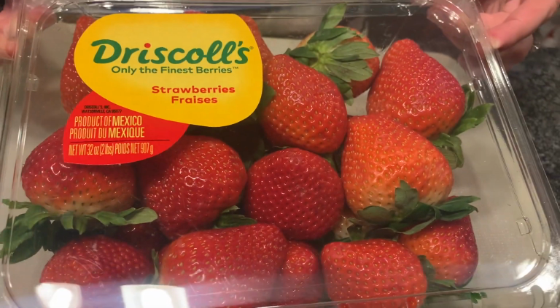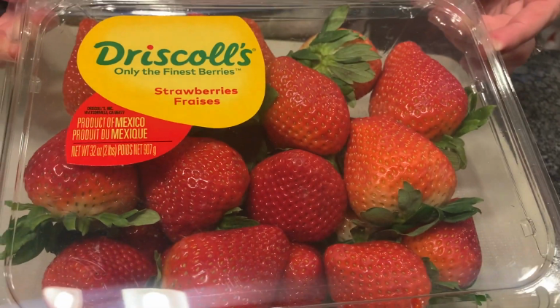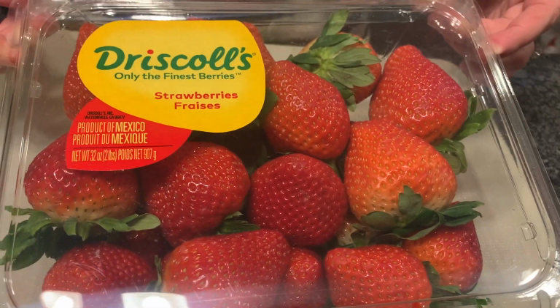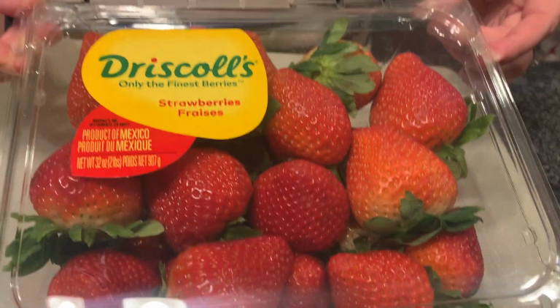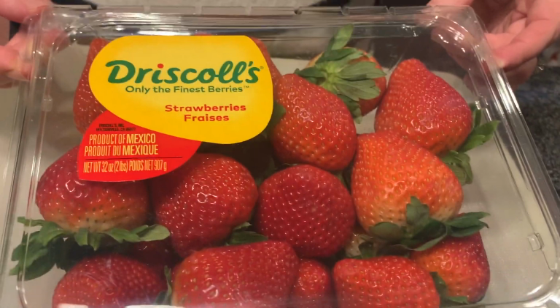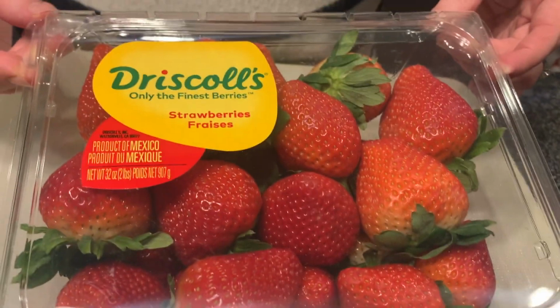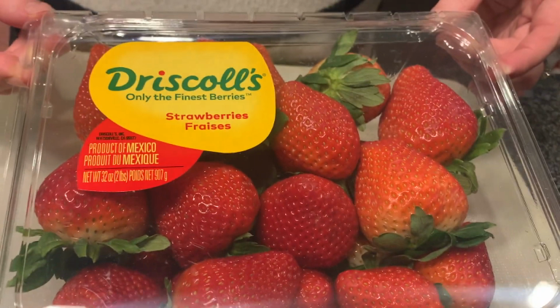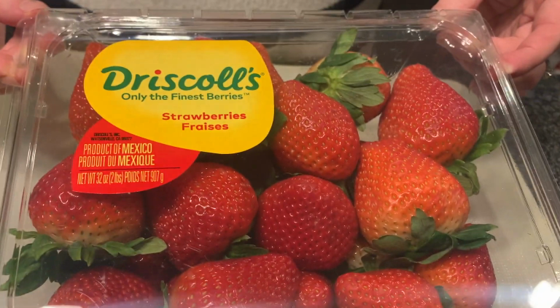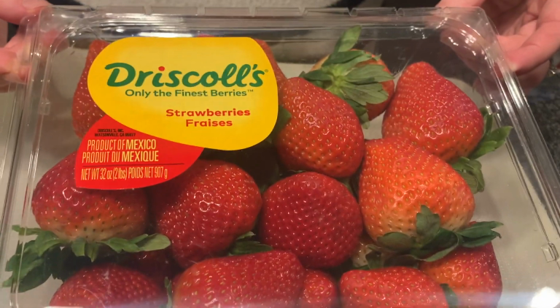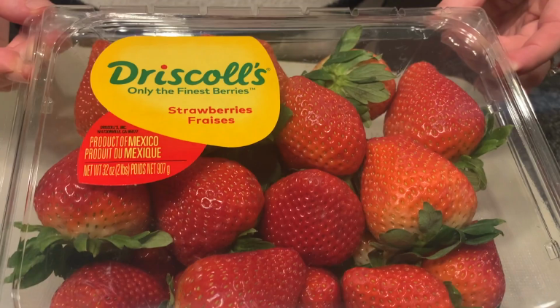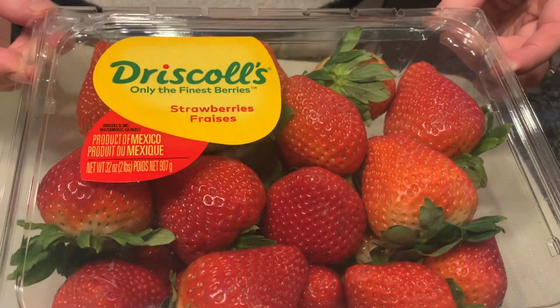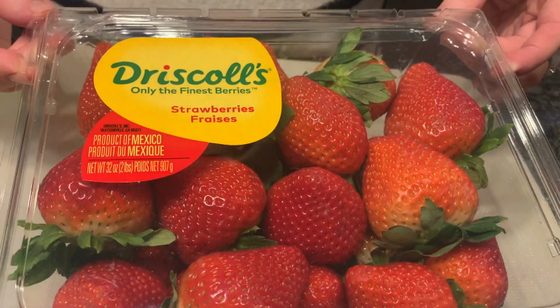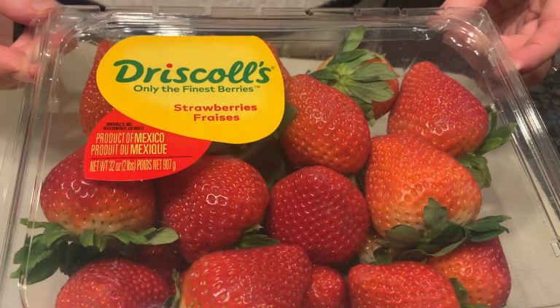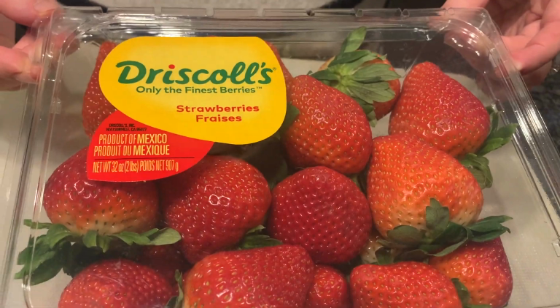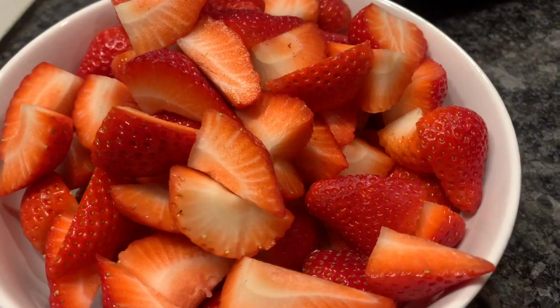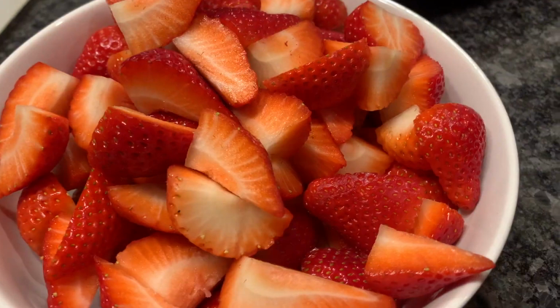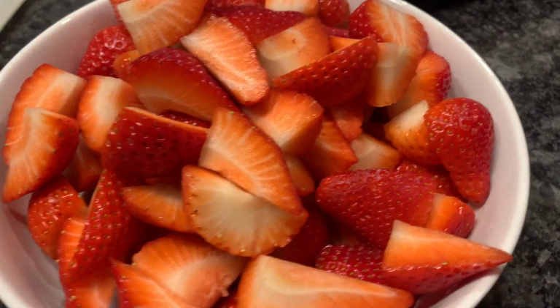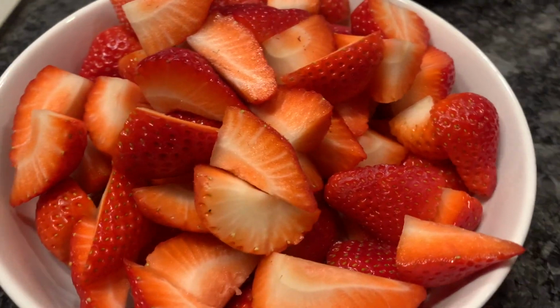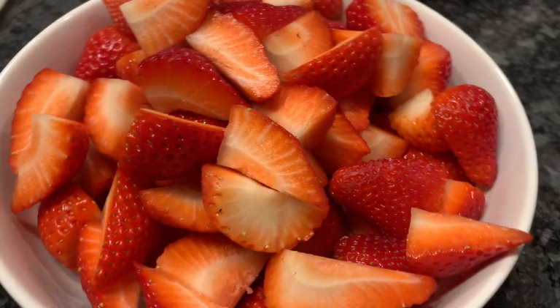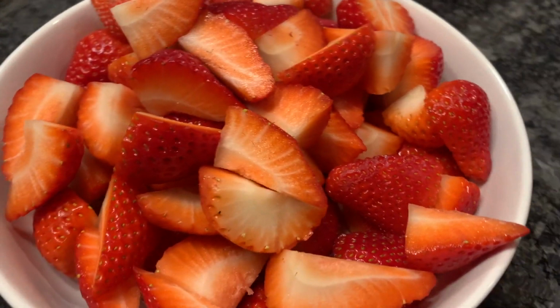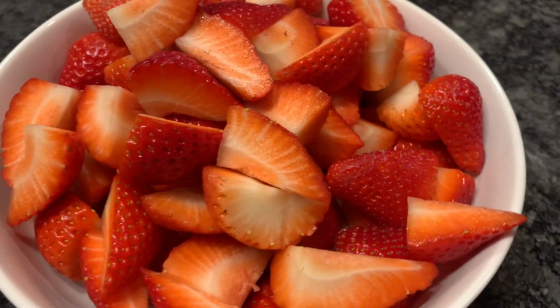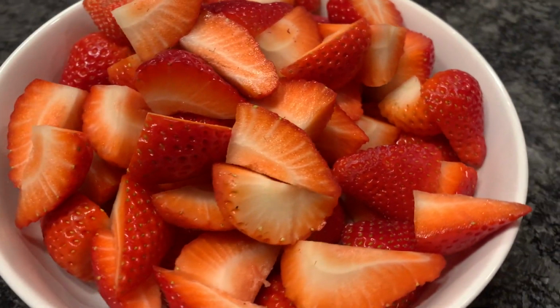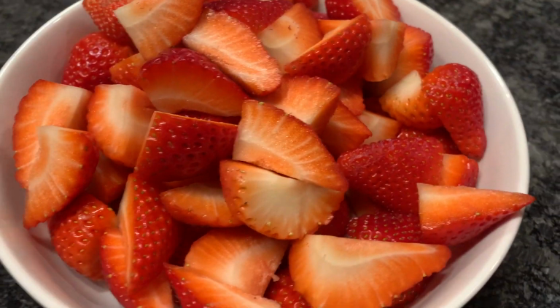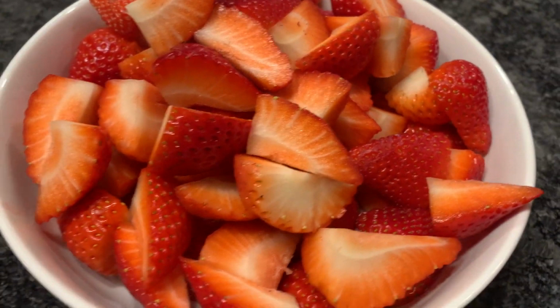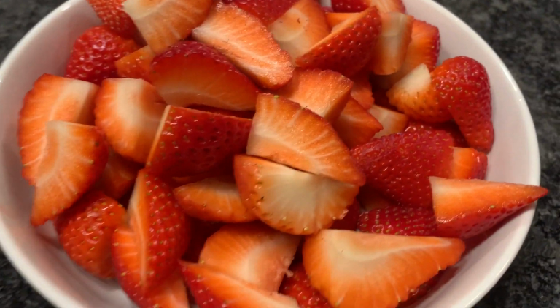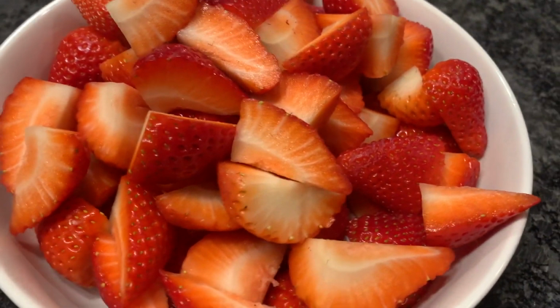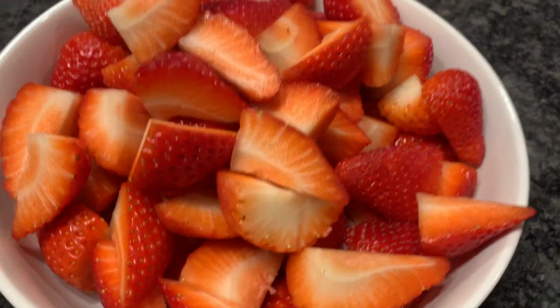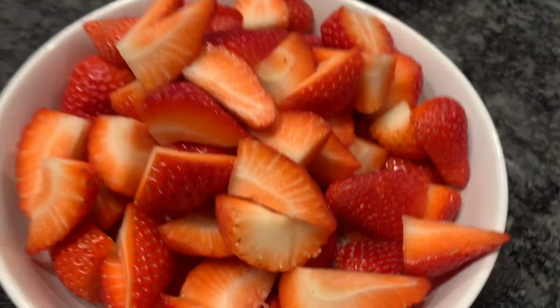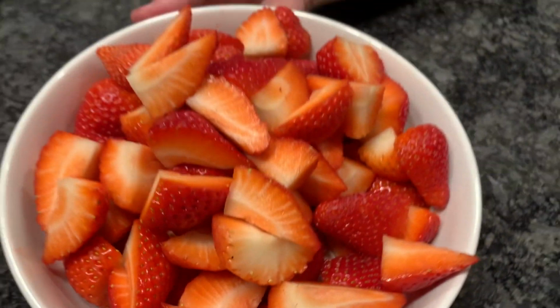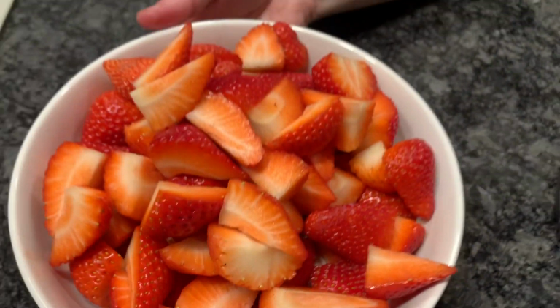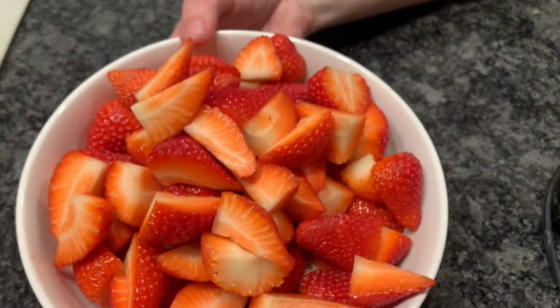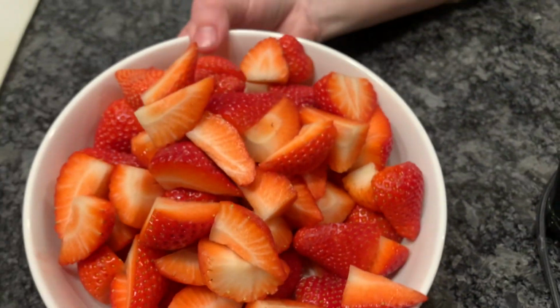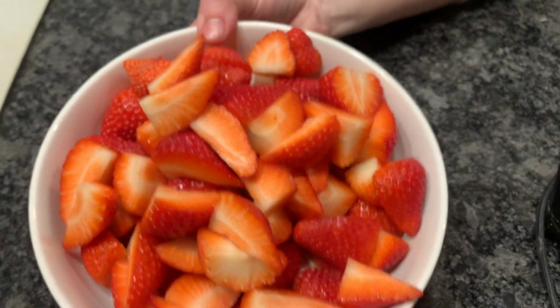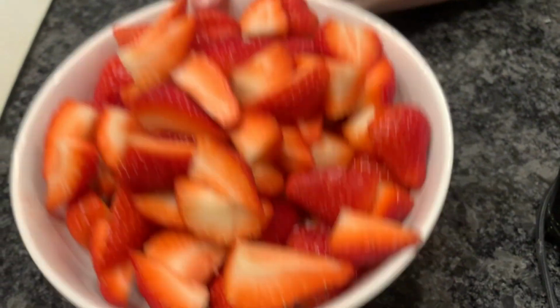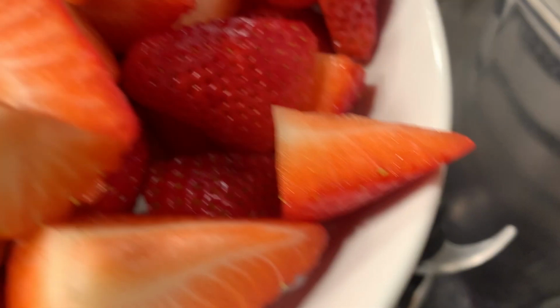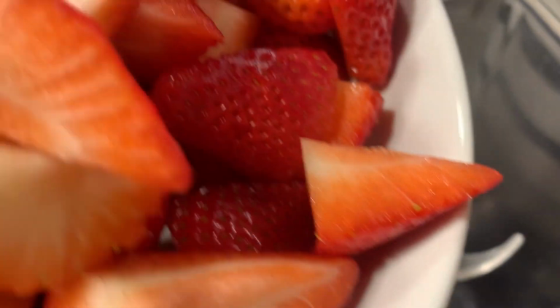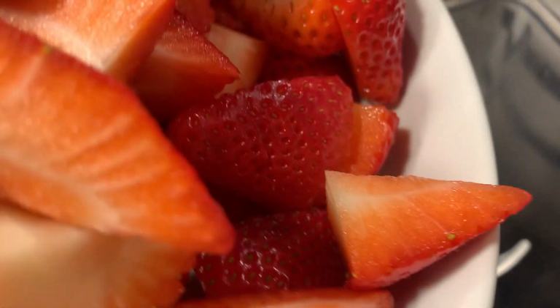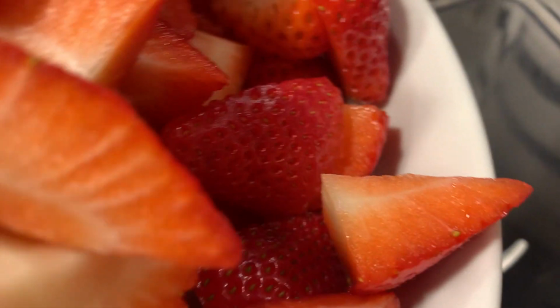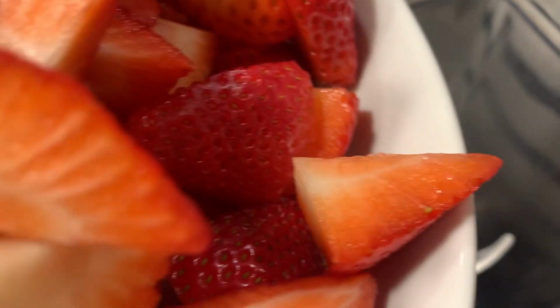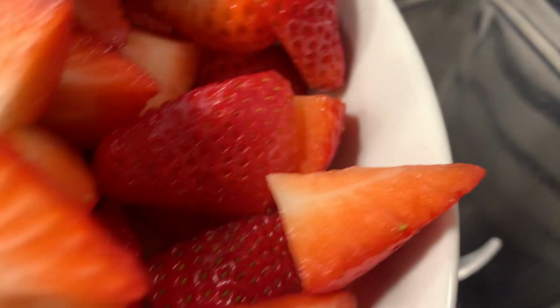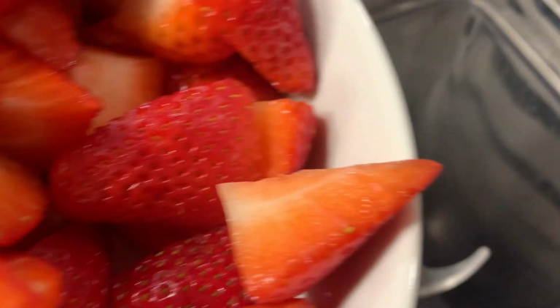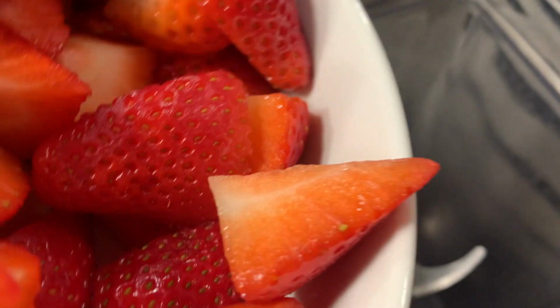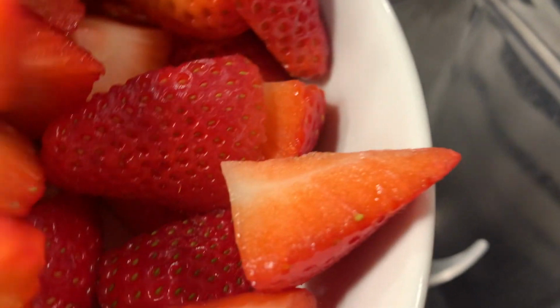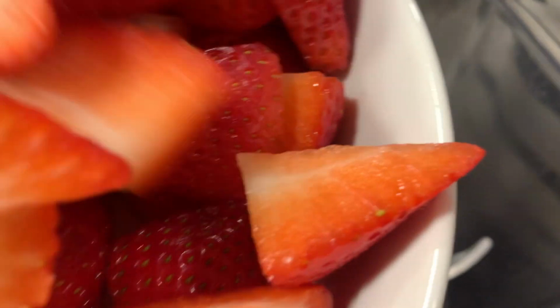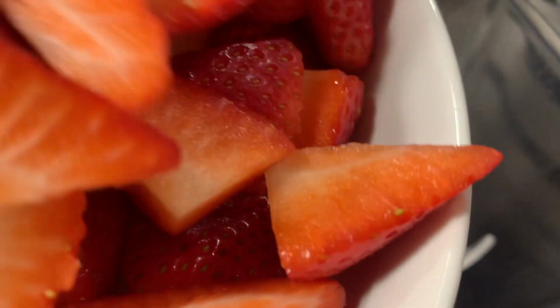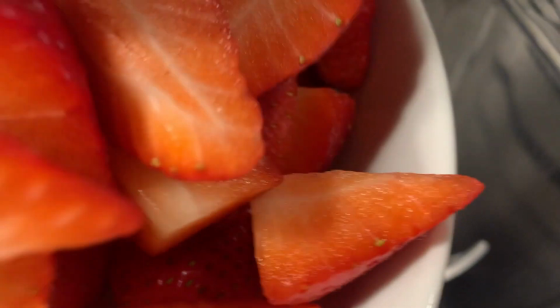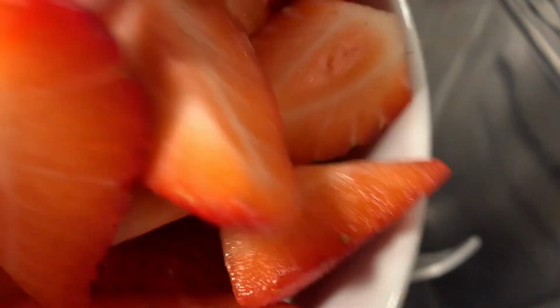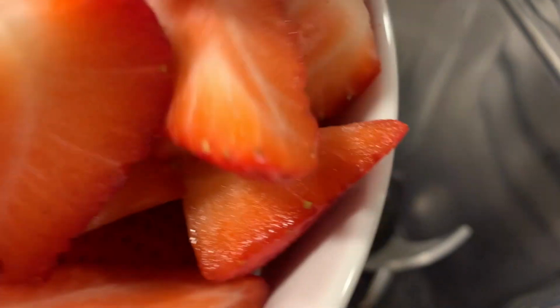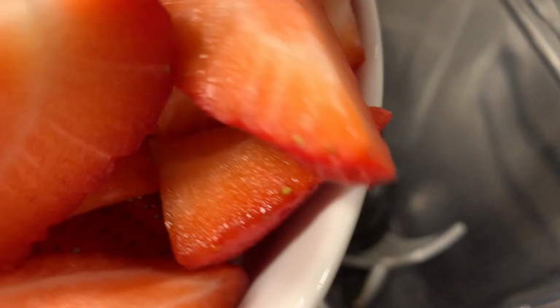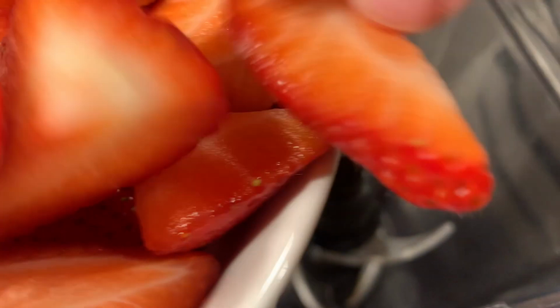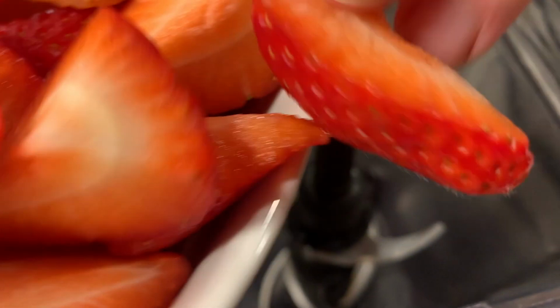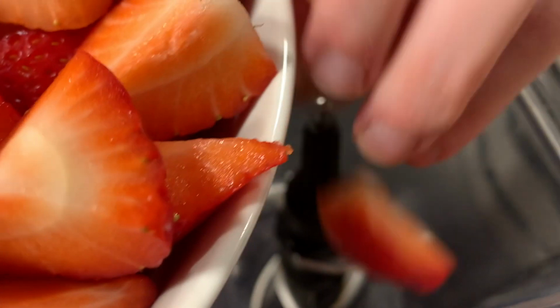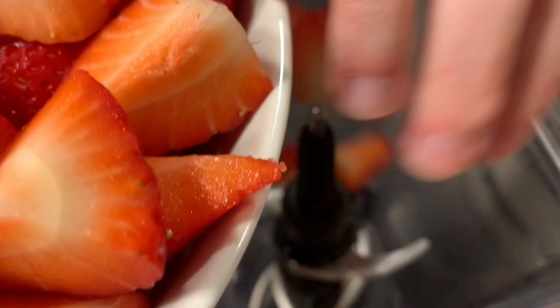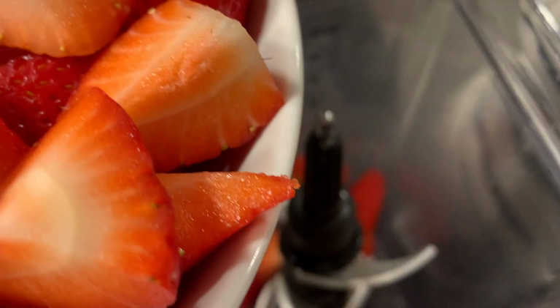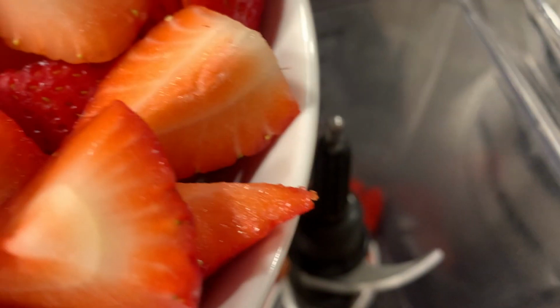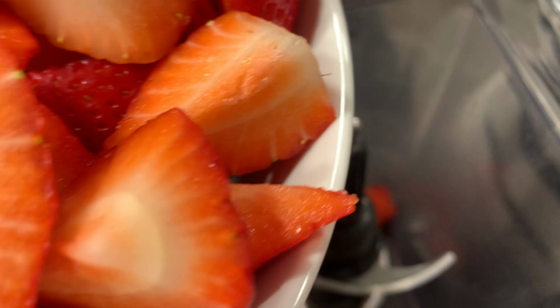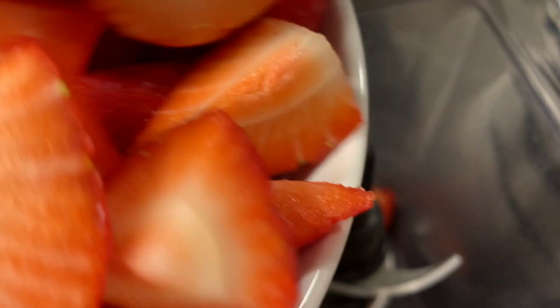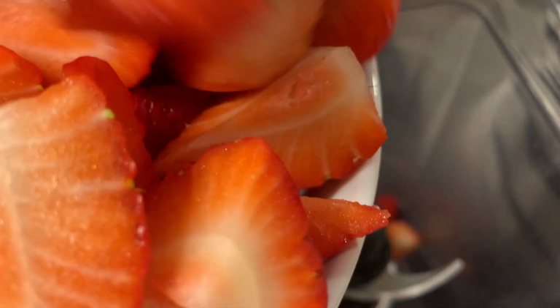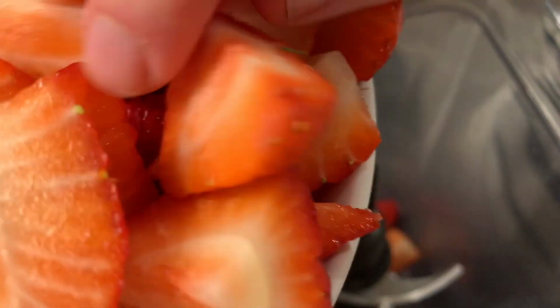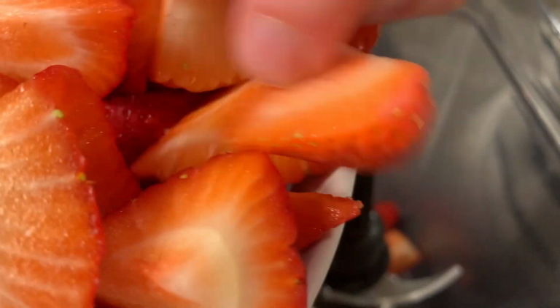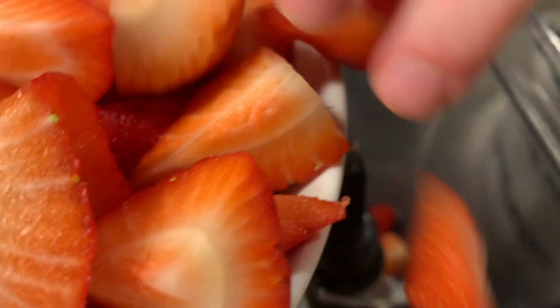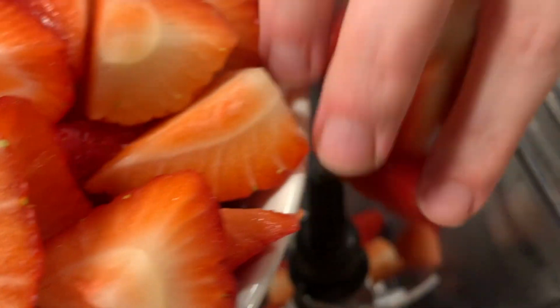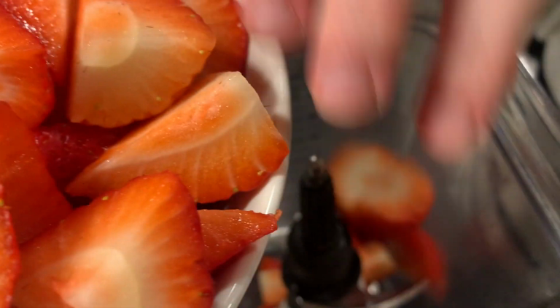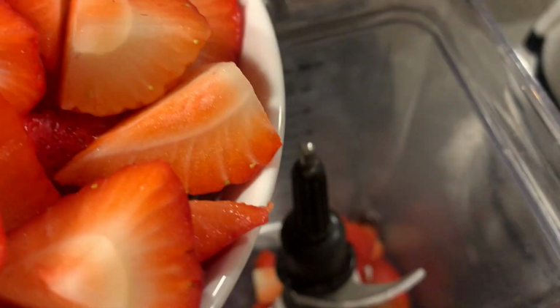Then you can cut your strawberries and throw them in the blender. This is for our sauce.